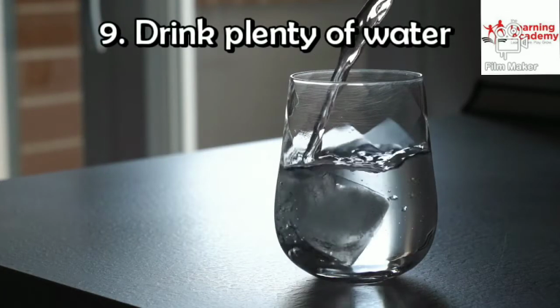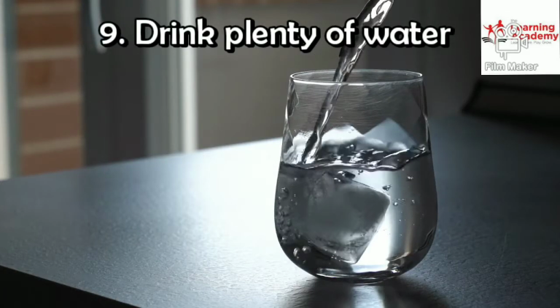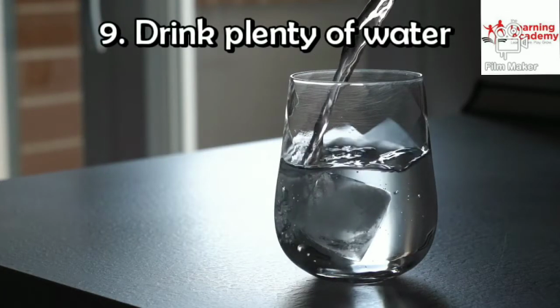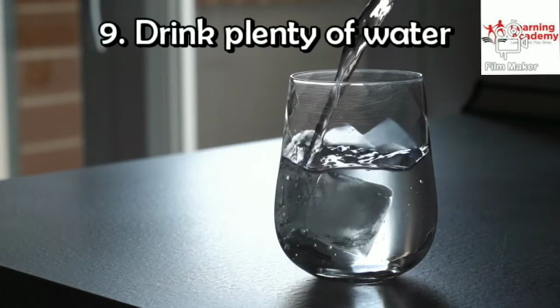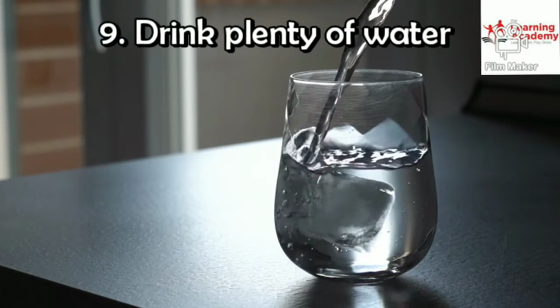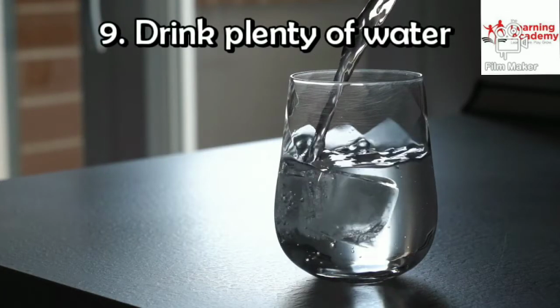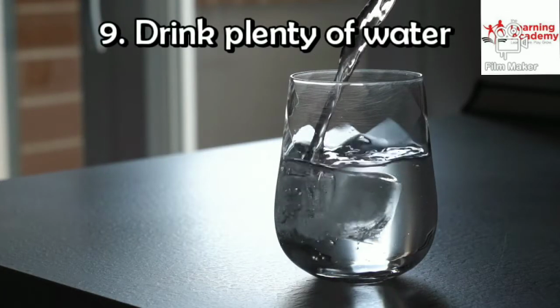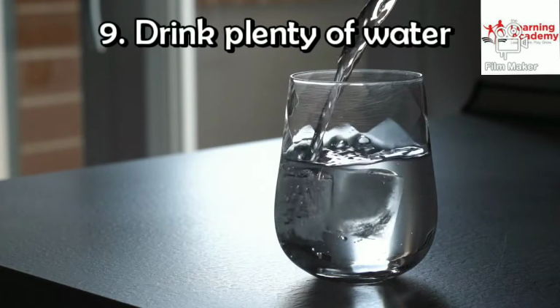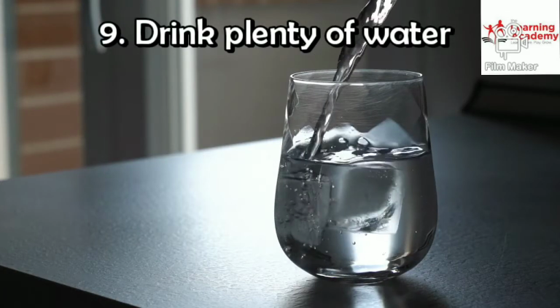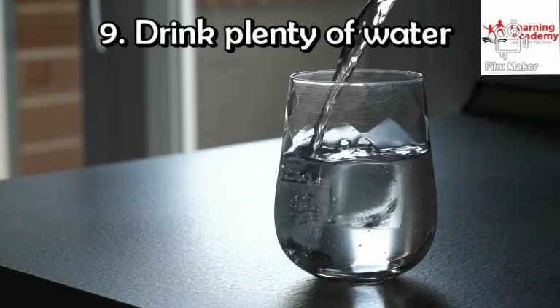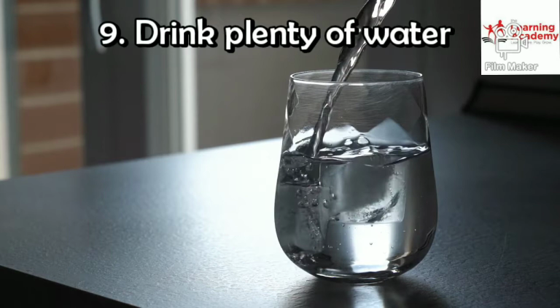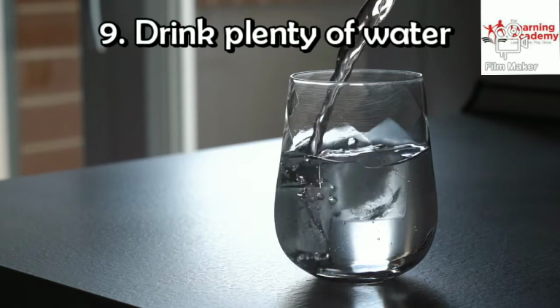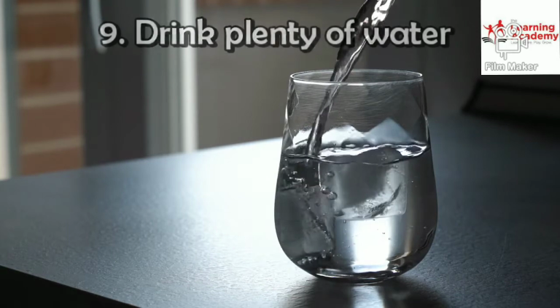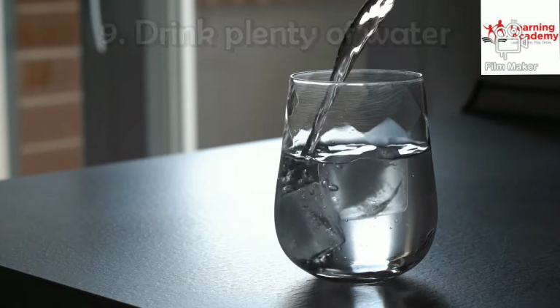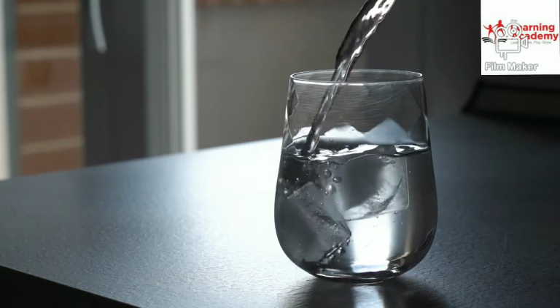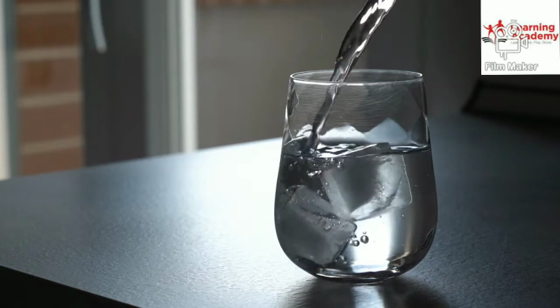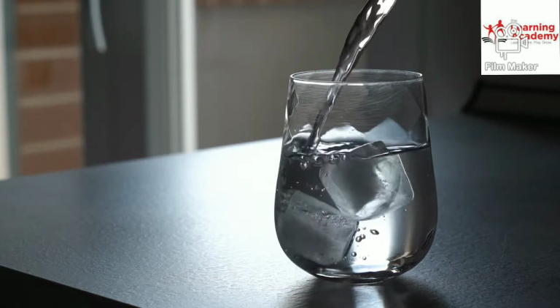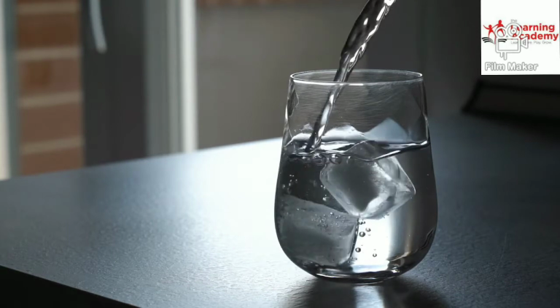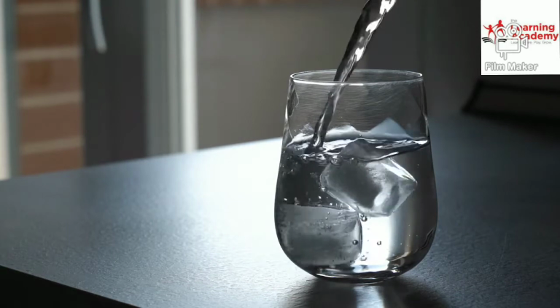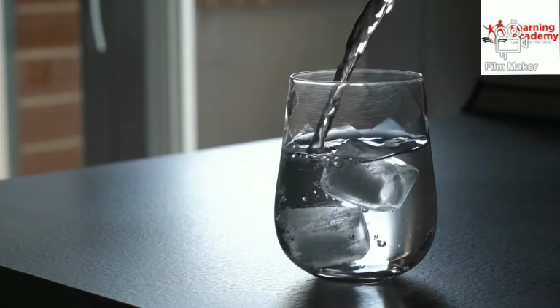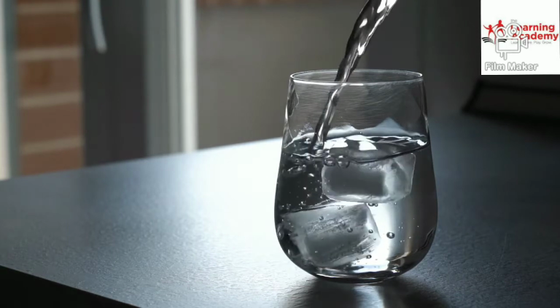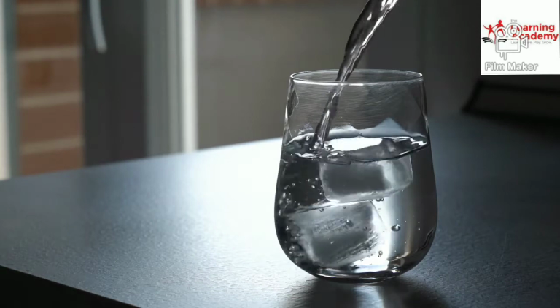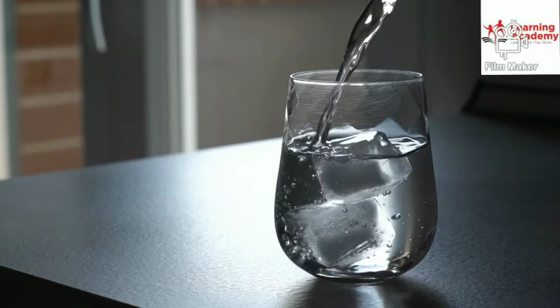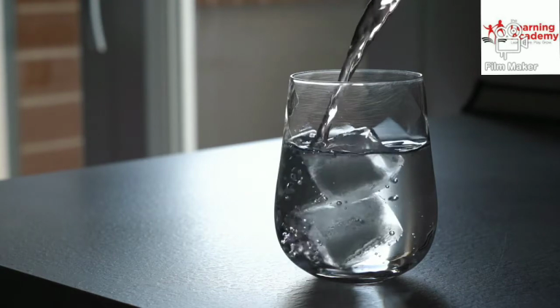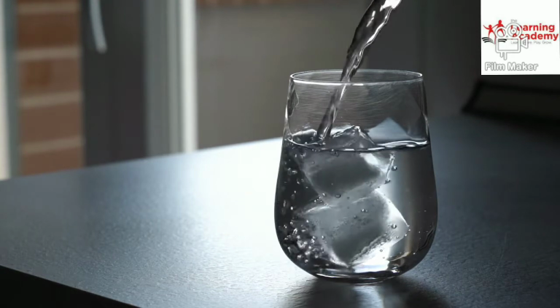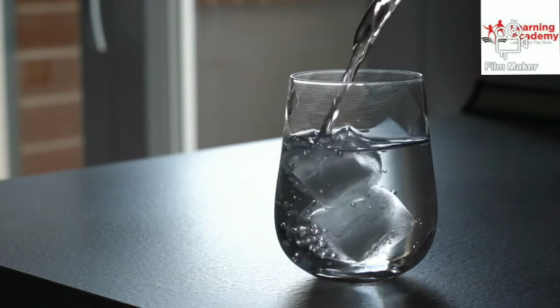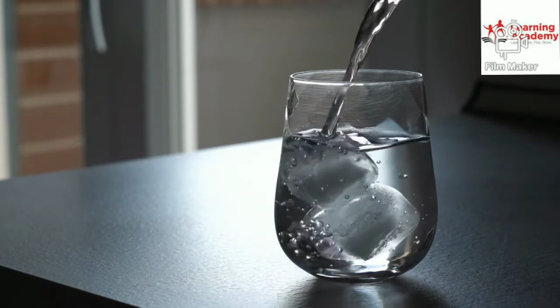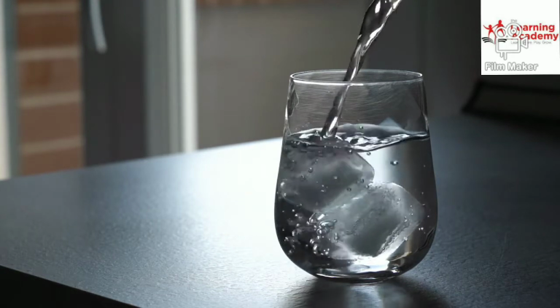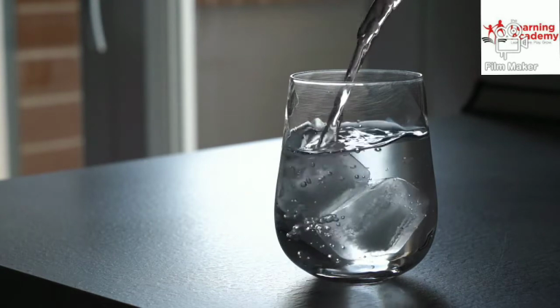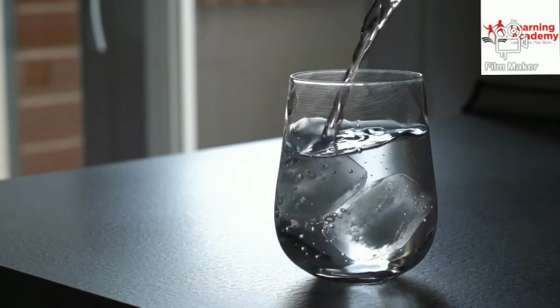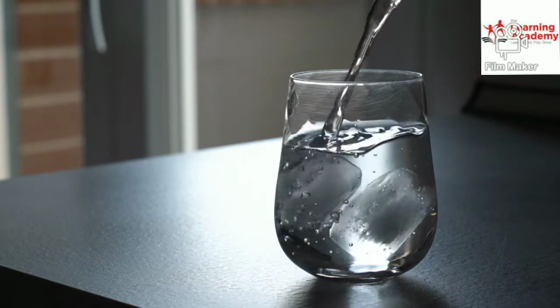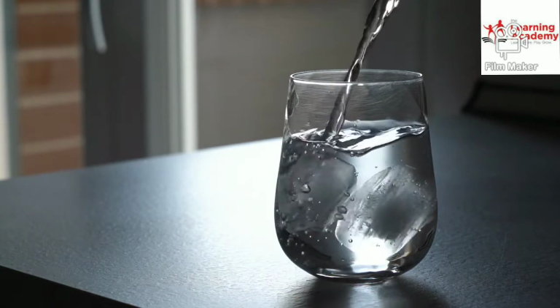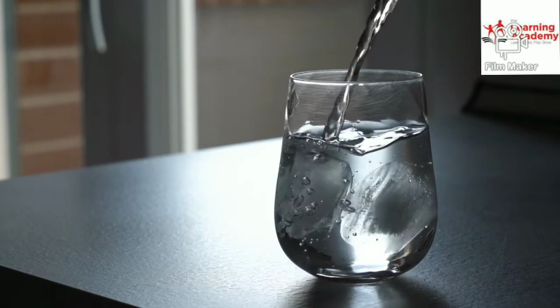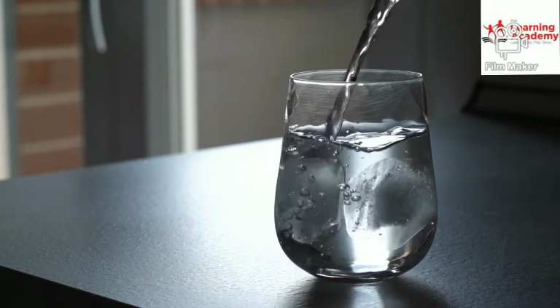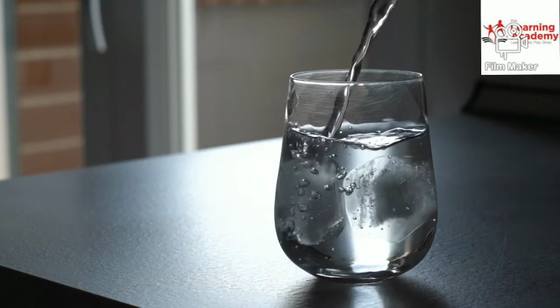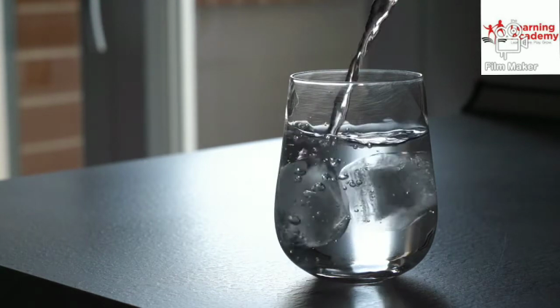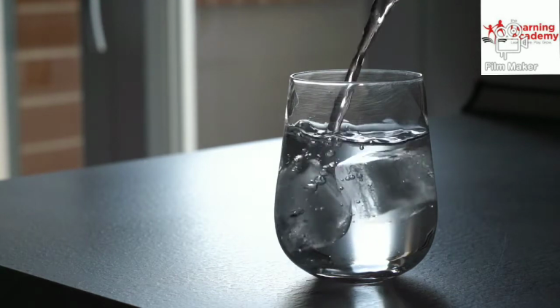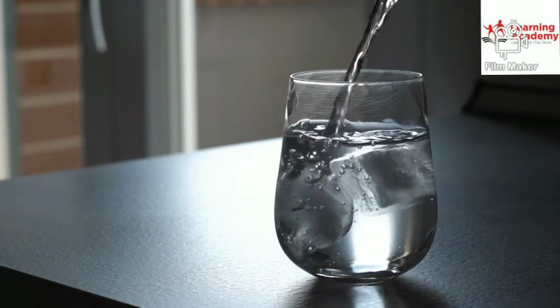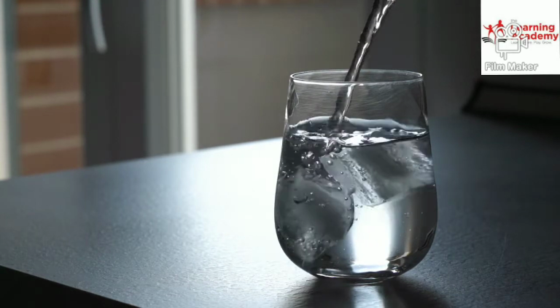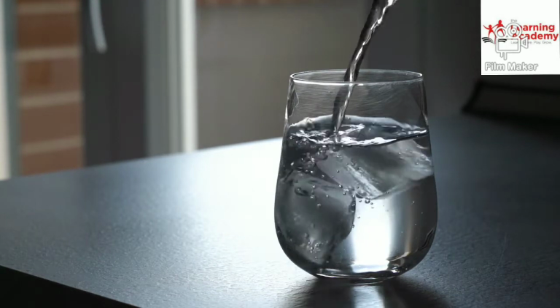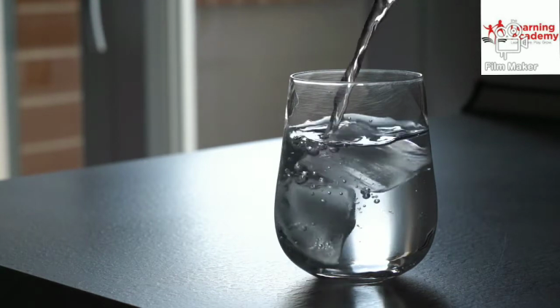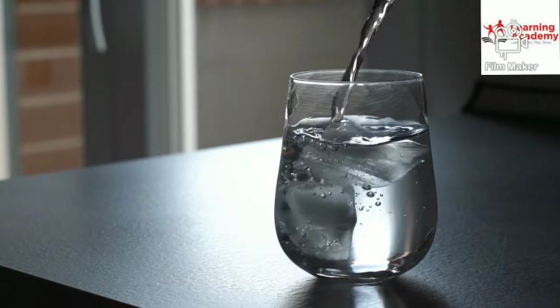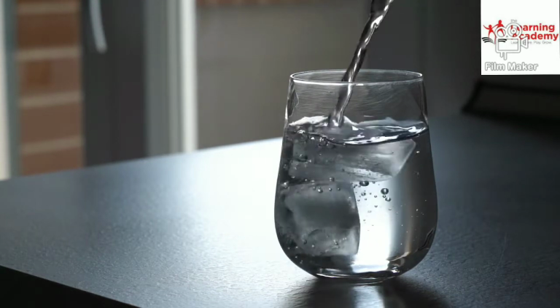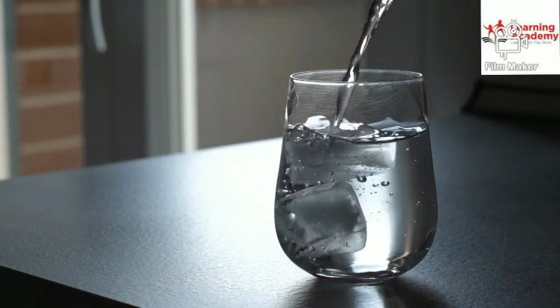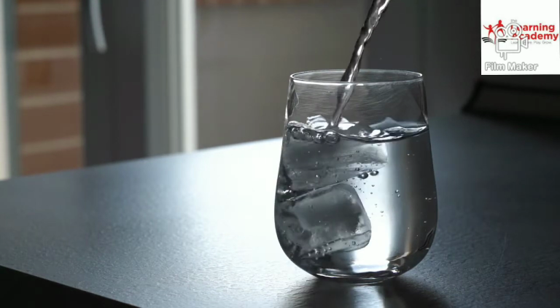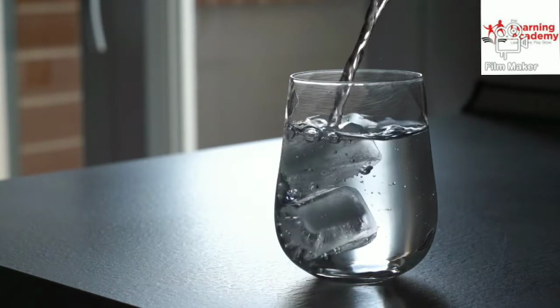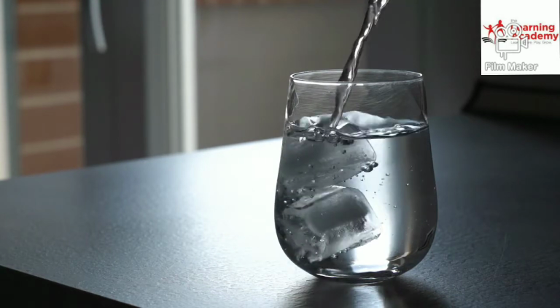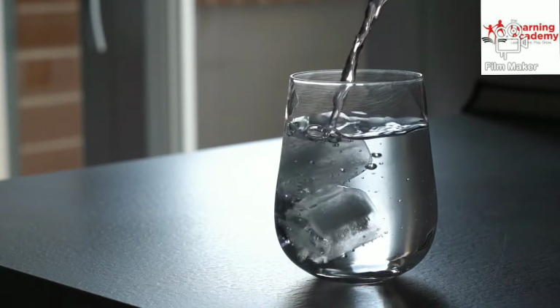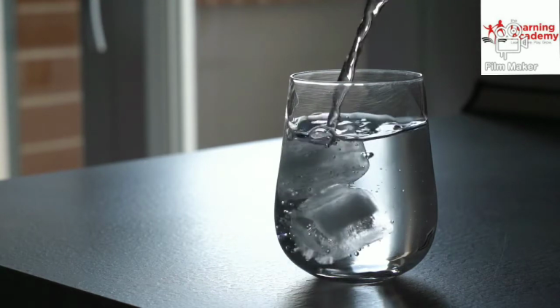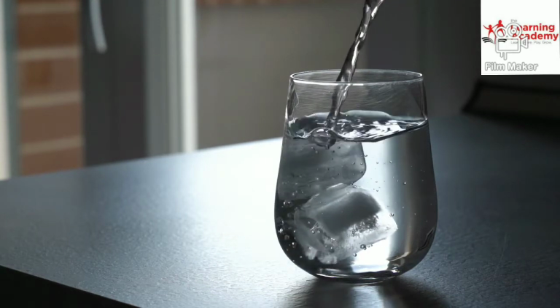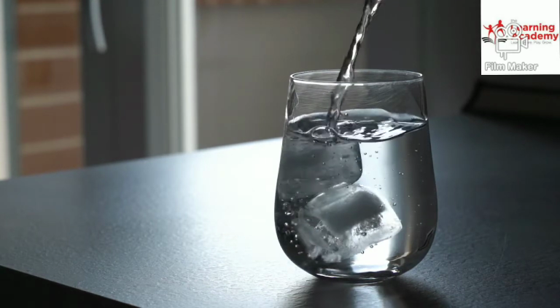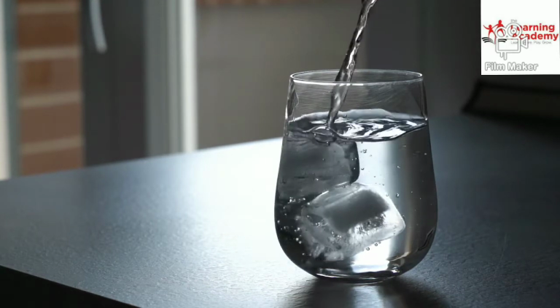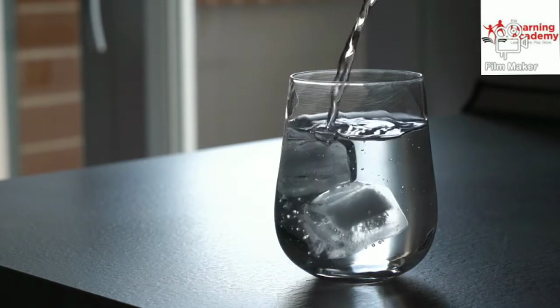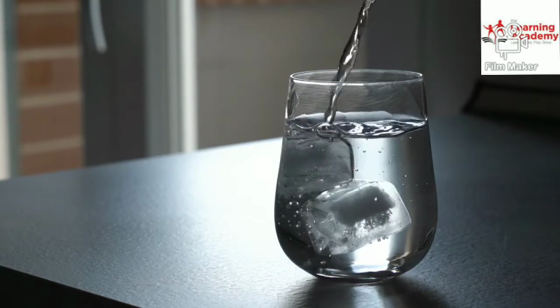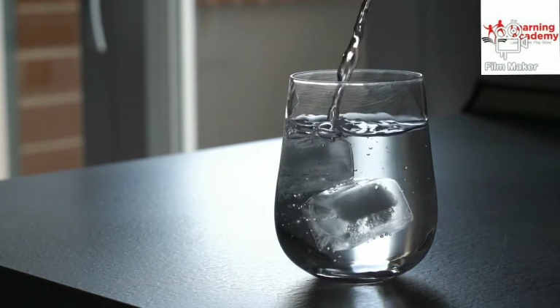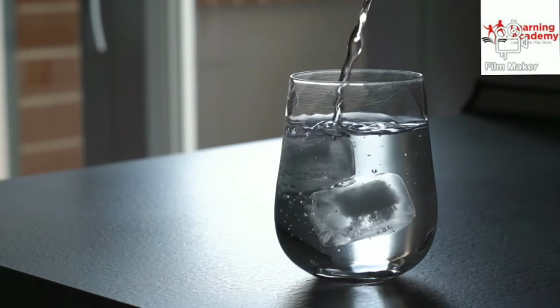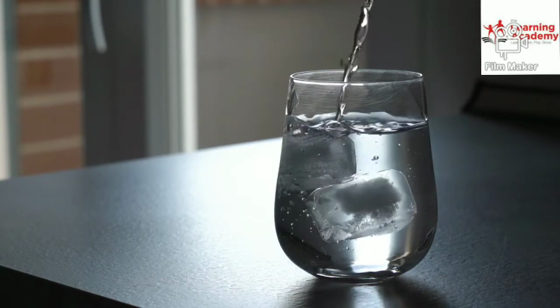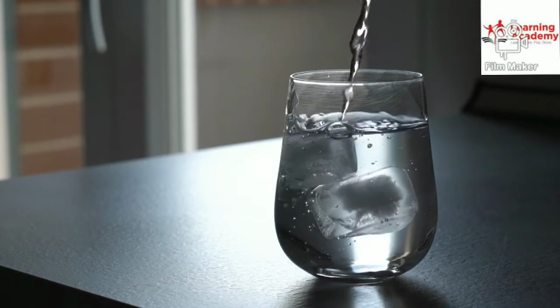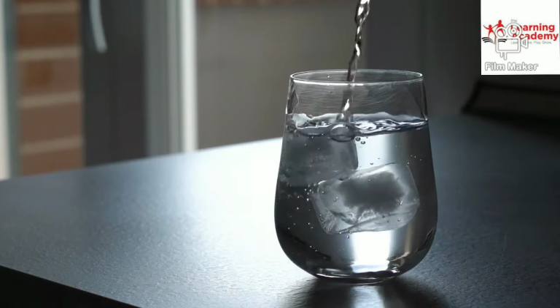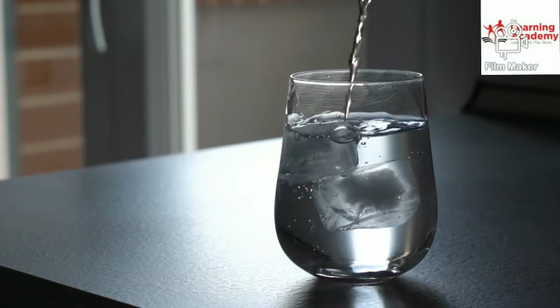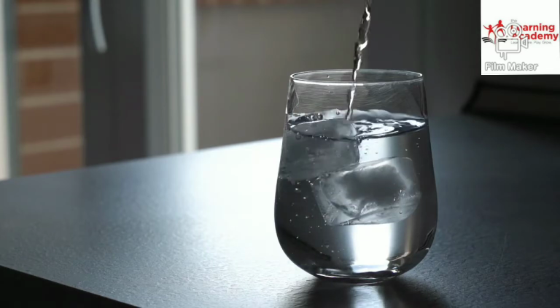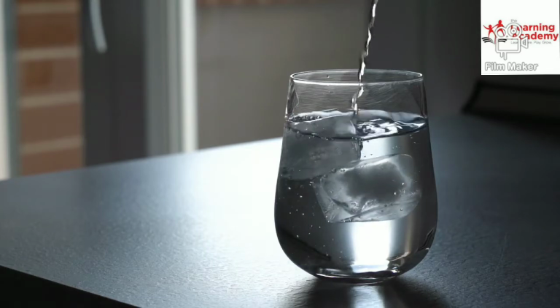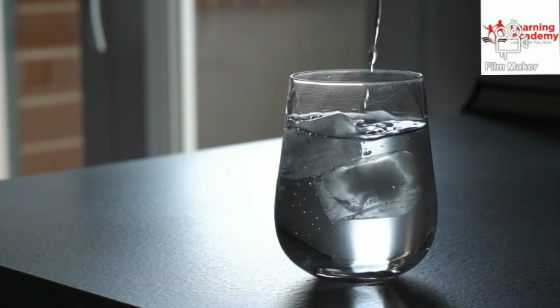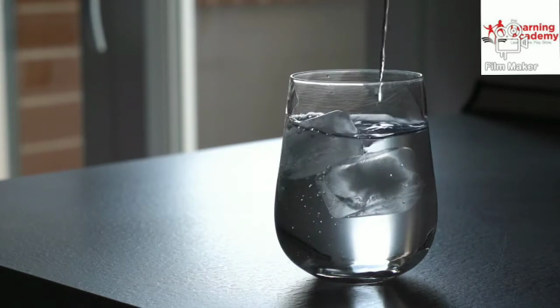Step number 9: Drink plenty of water — as much as possible. Drink 8 to 10 glasses of water per day.